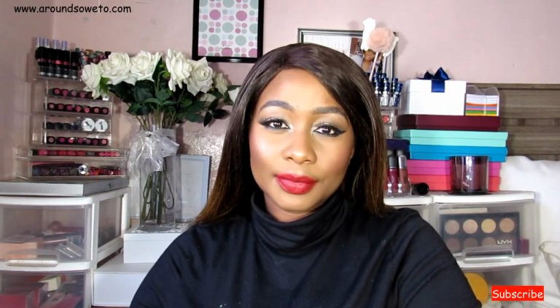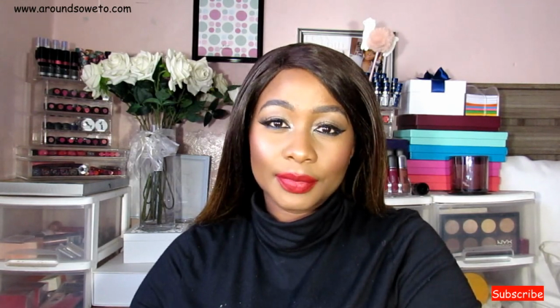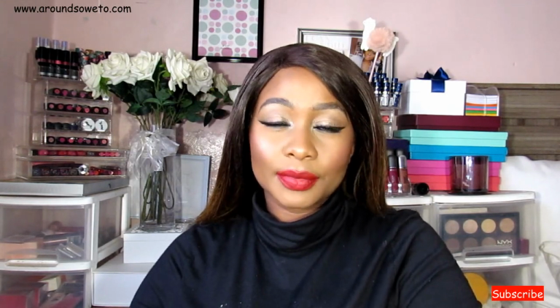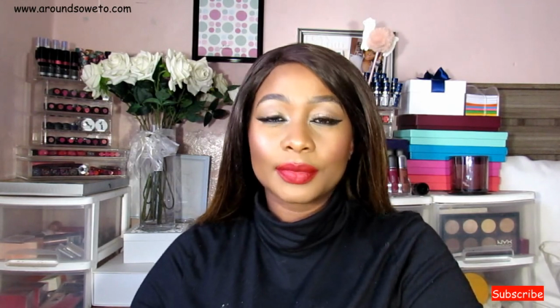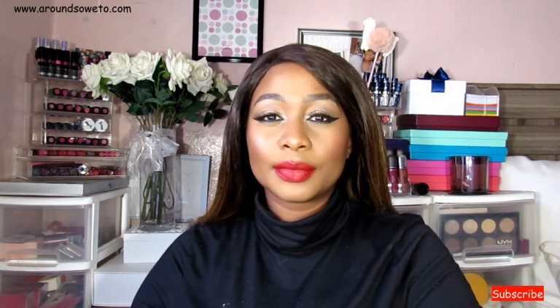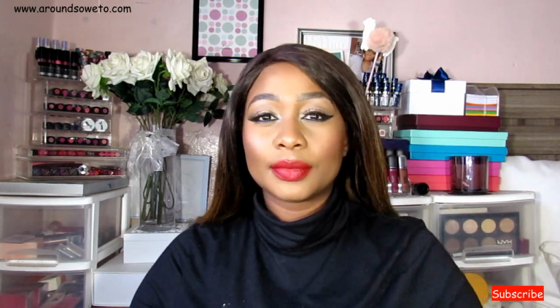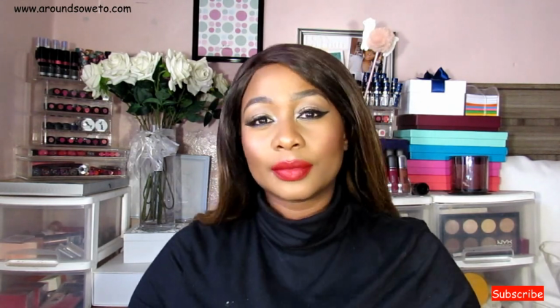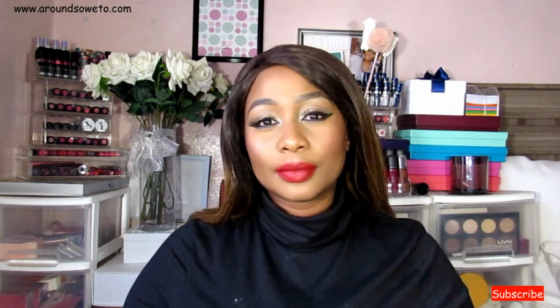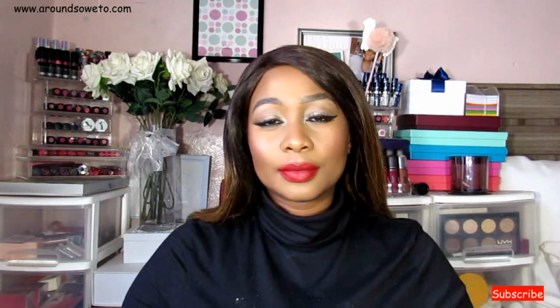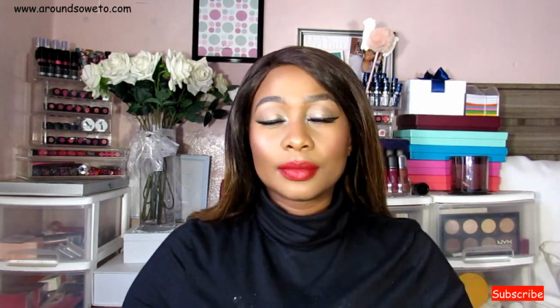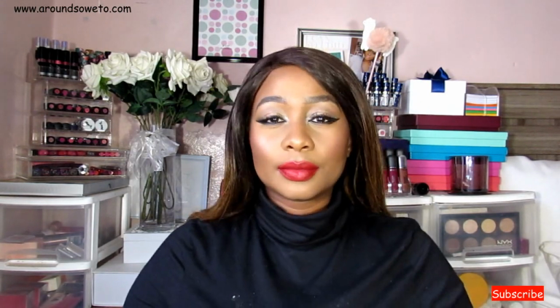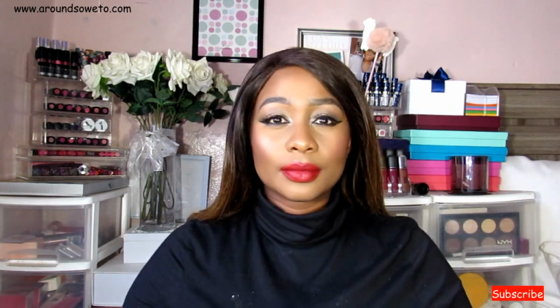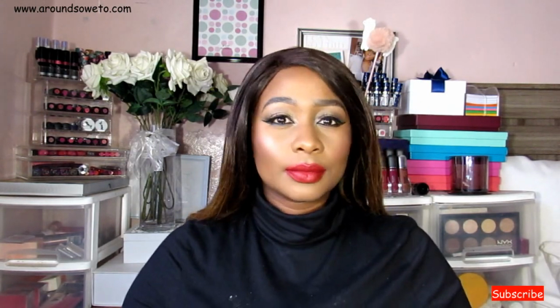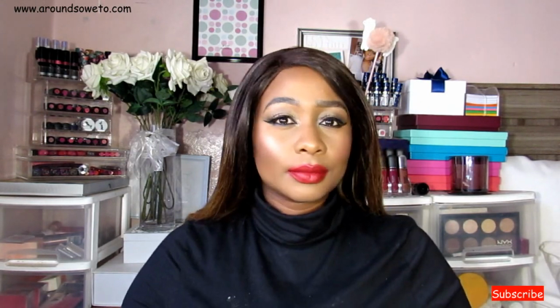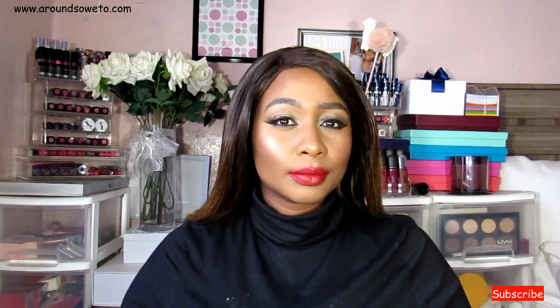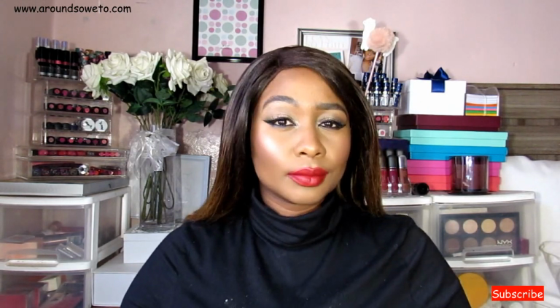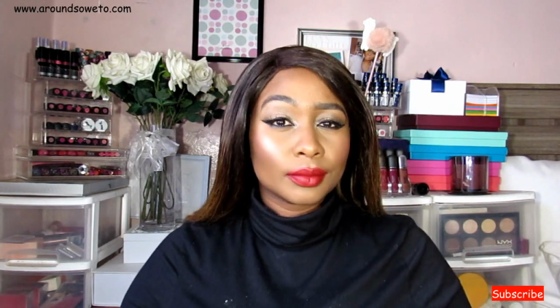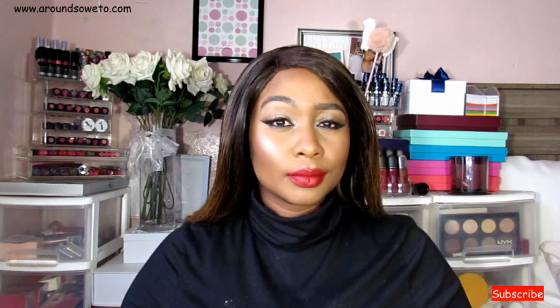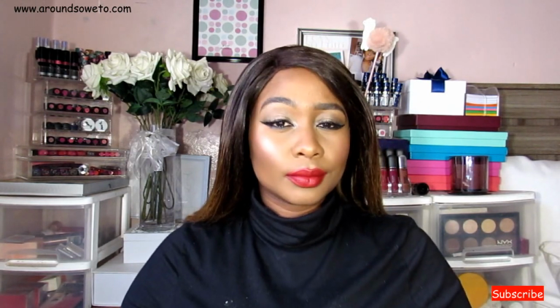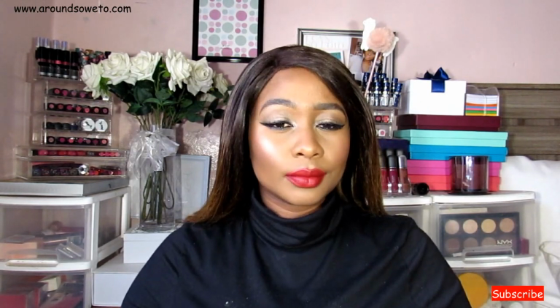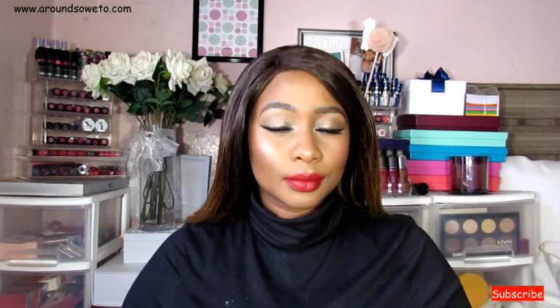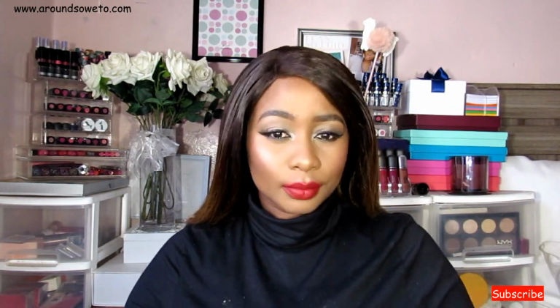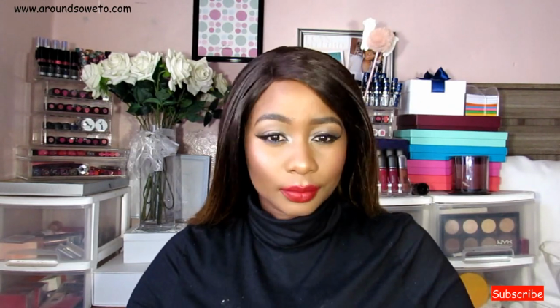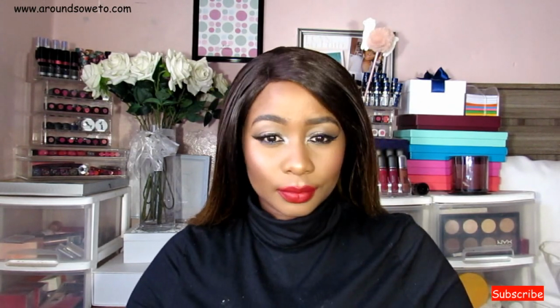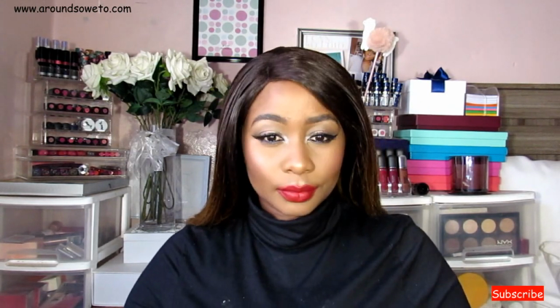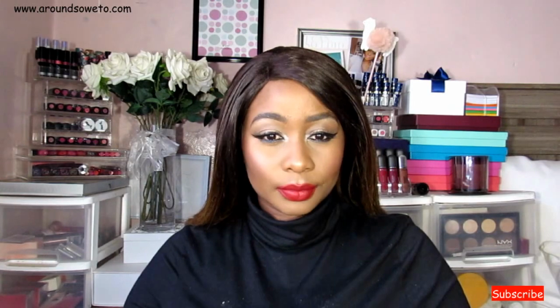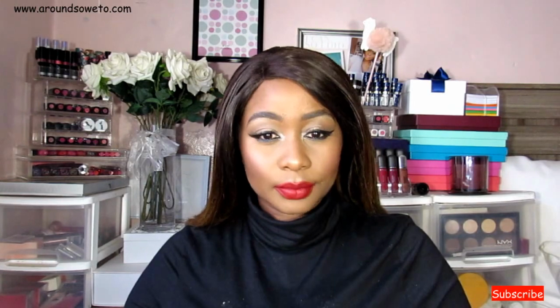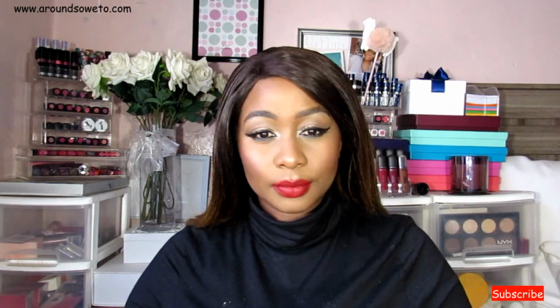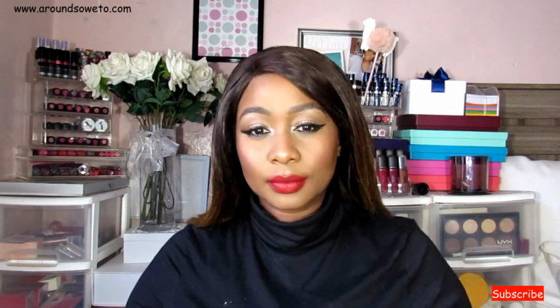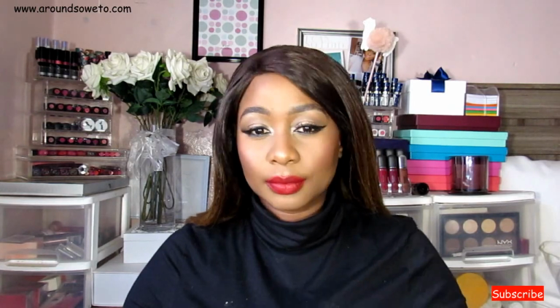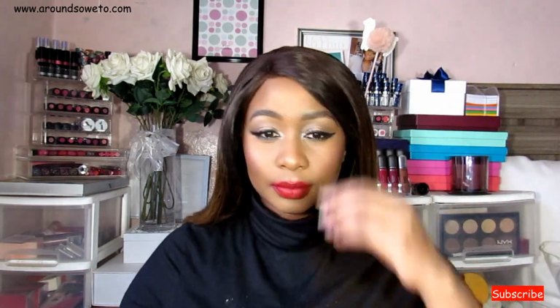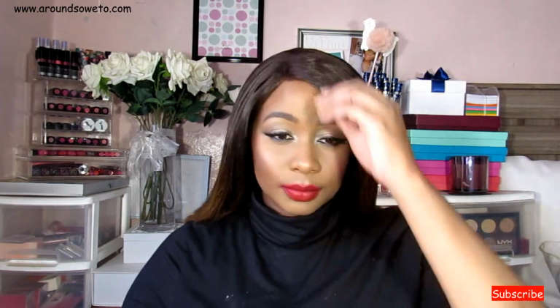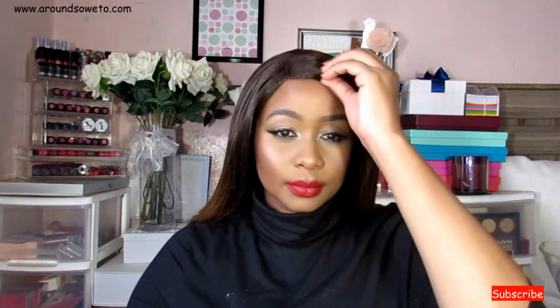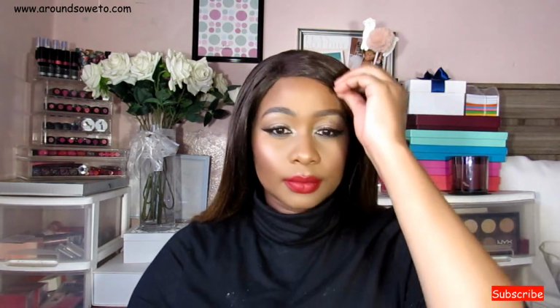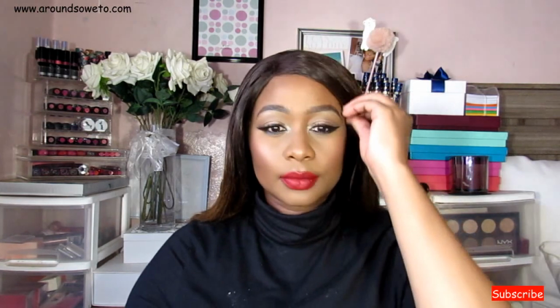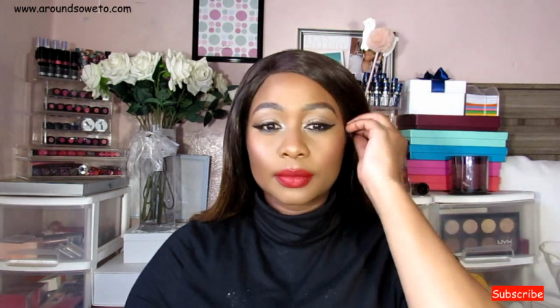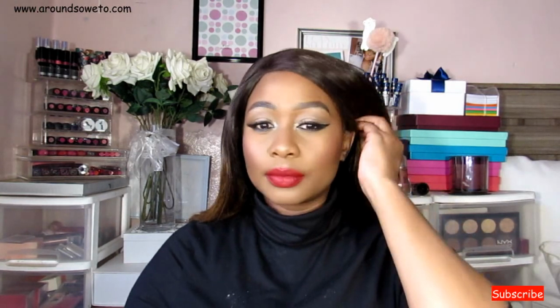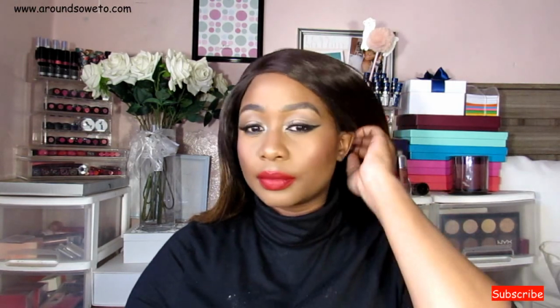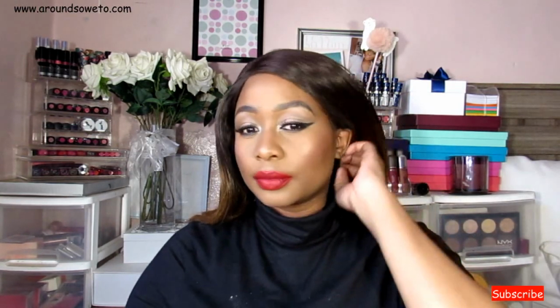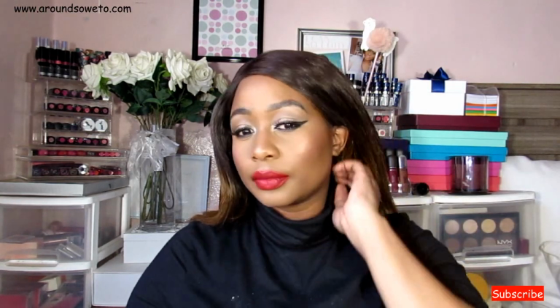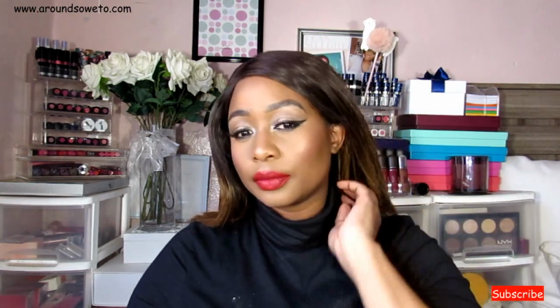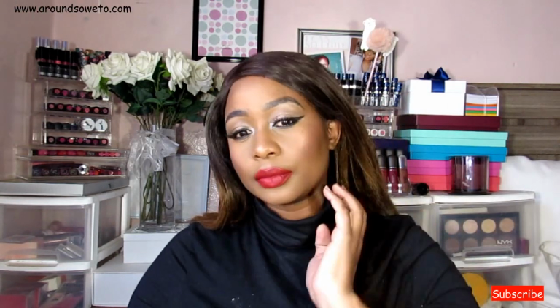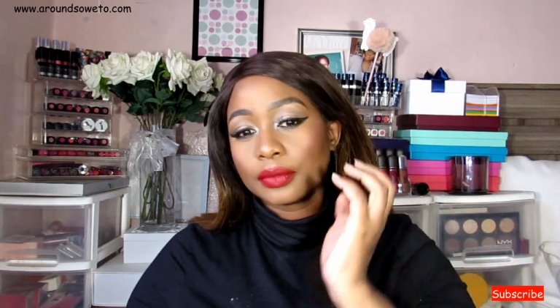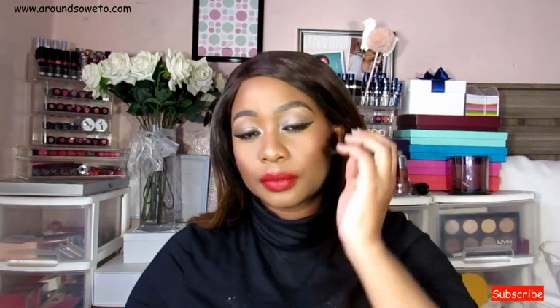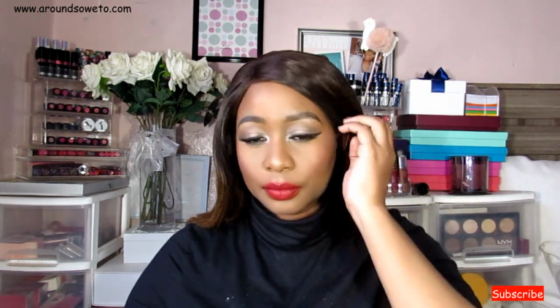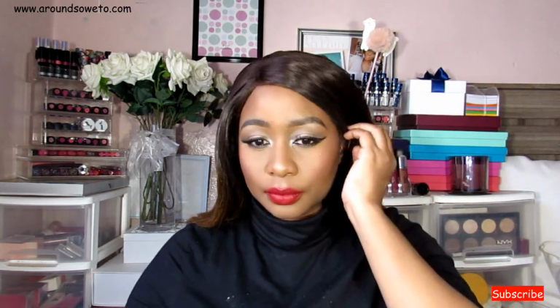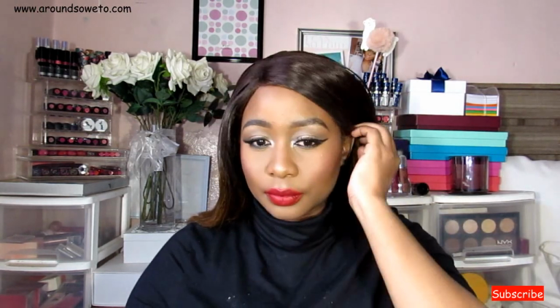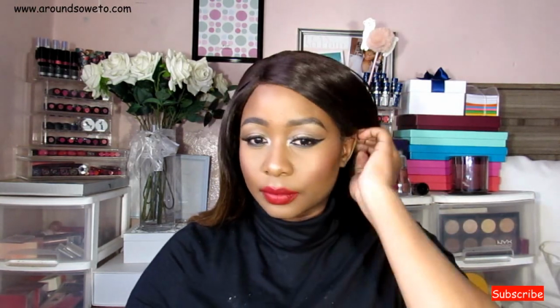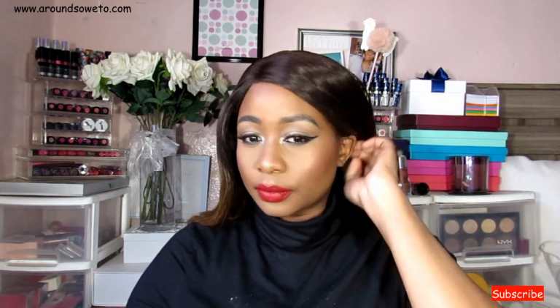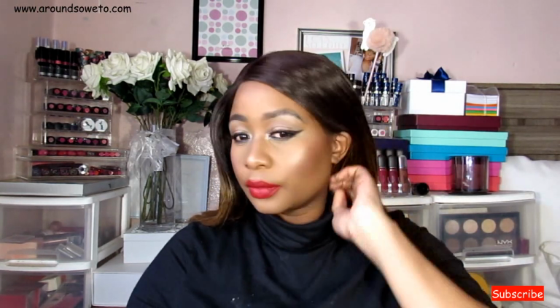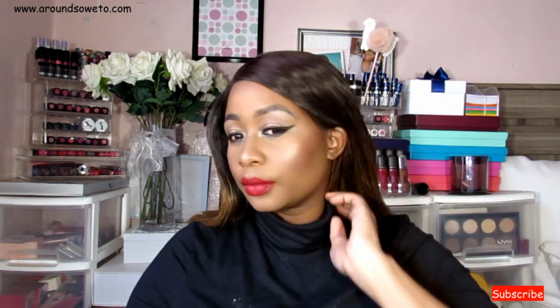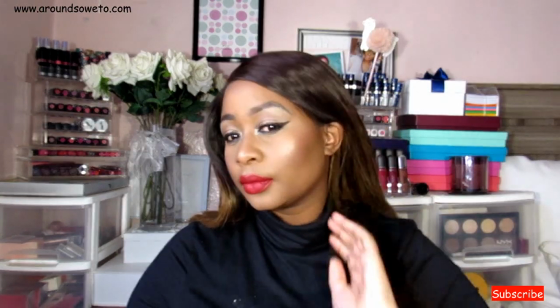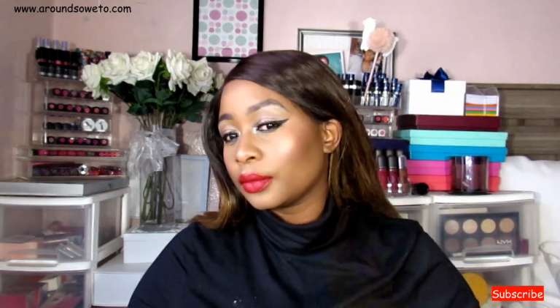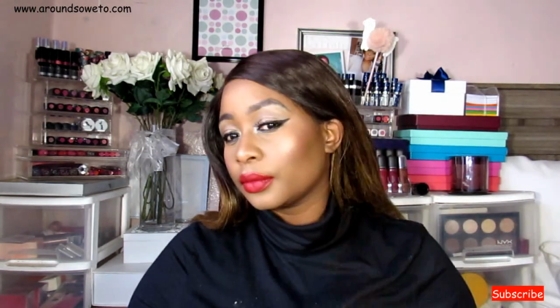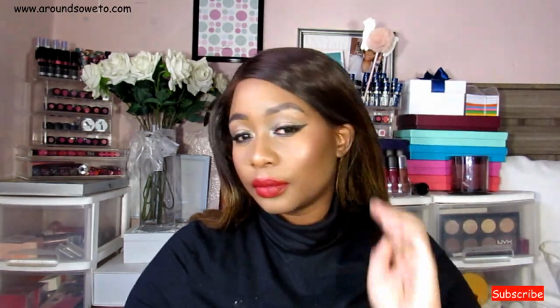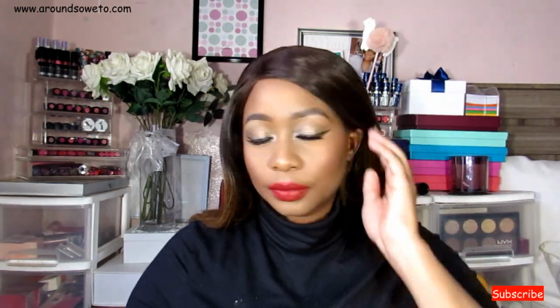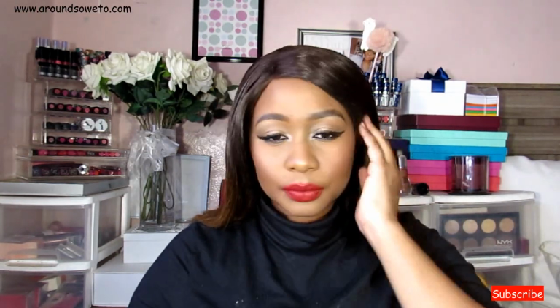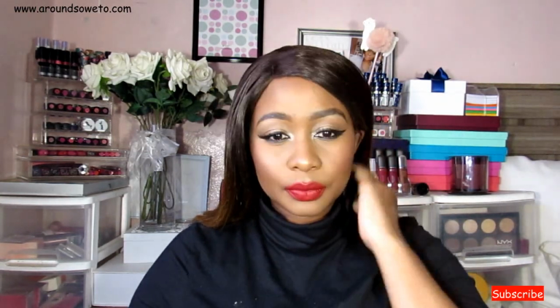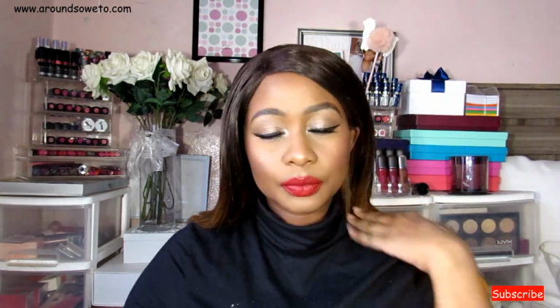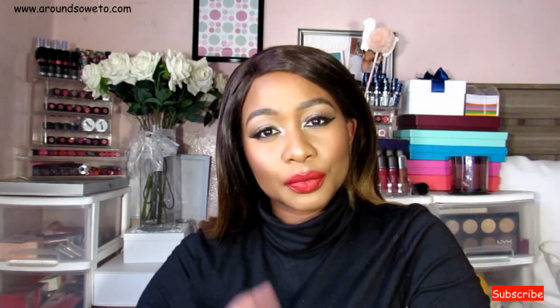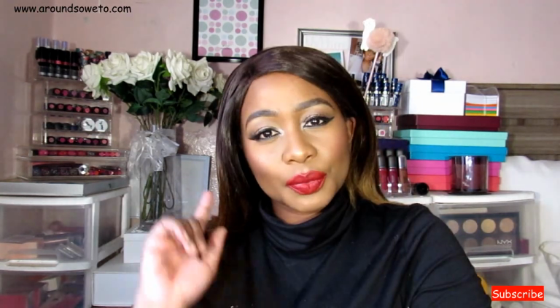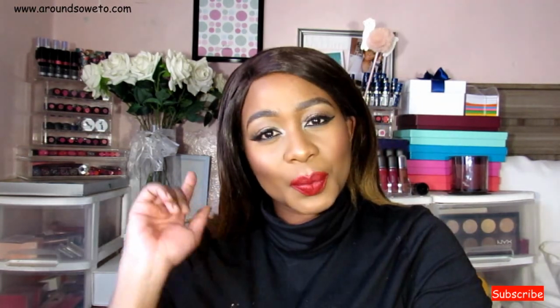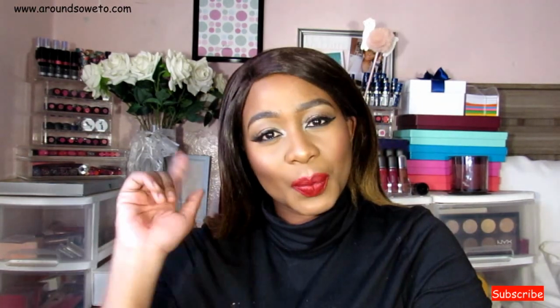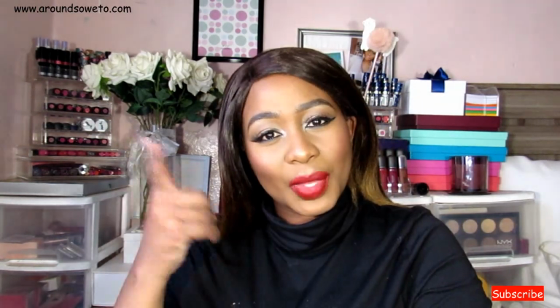Please give this video a thumbs up and make sure that you're subscribed. Thank you so much for watching — I will see you soon, goodbye!